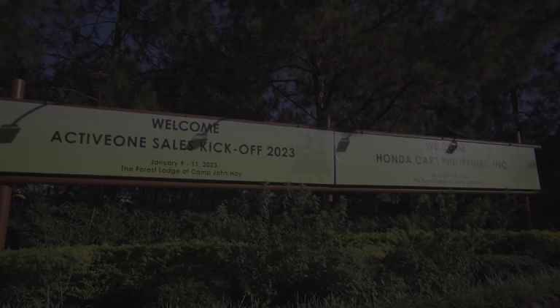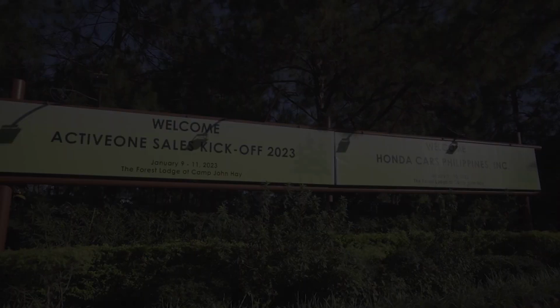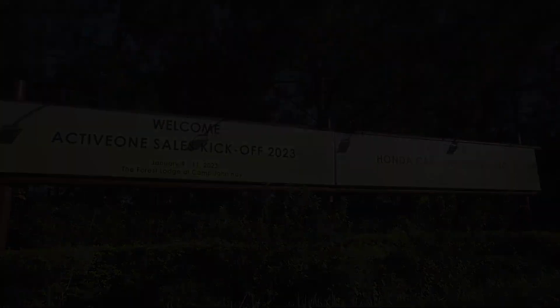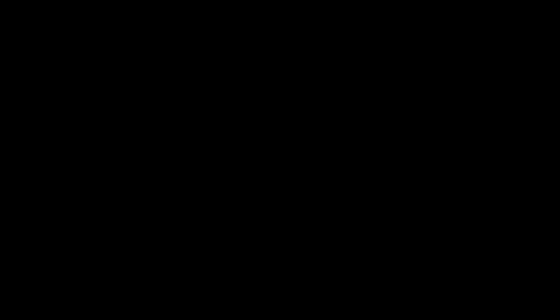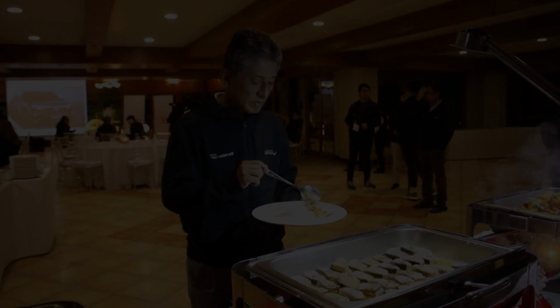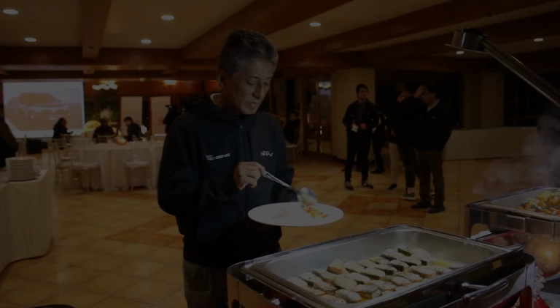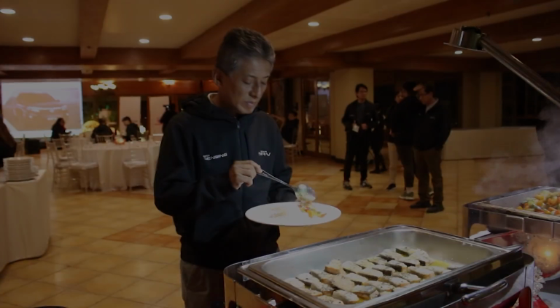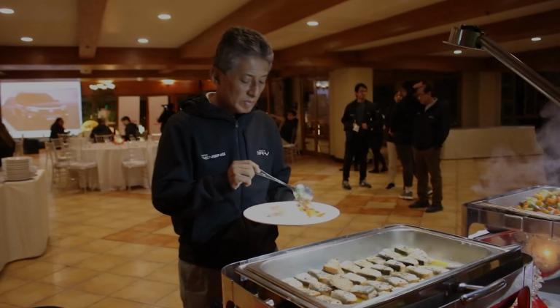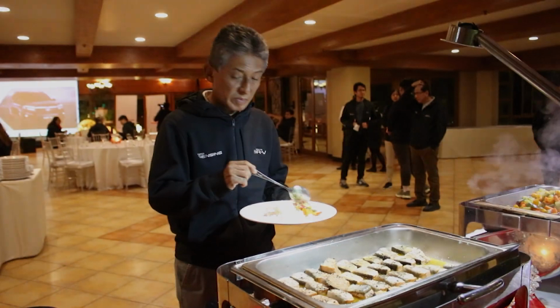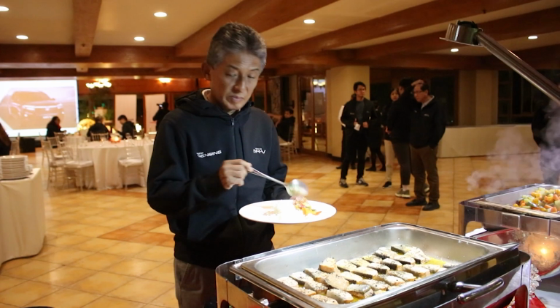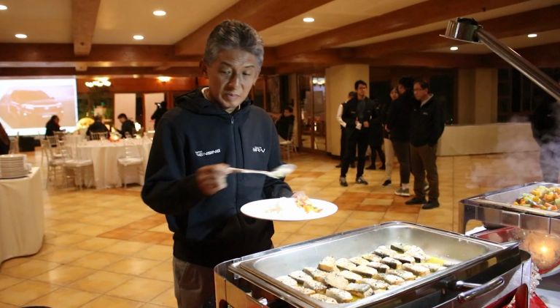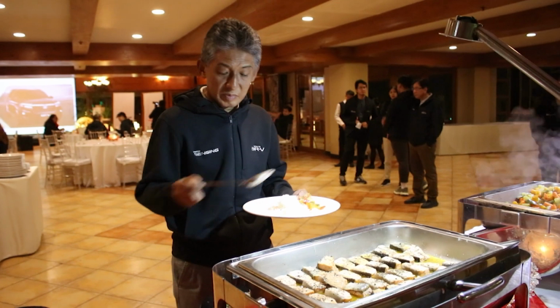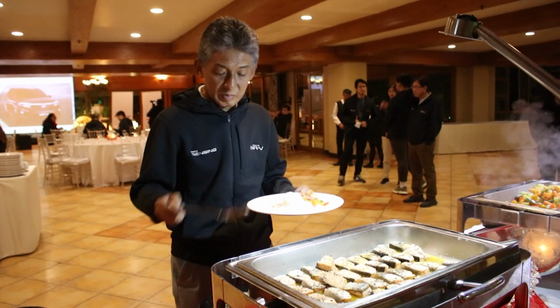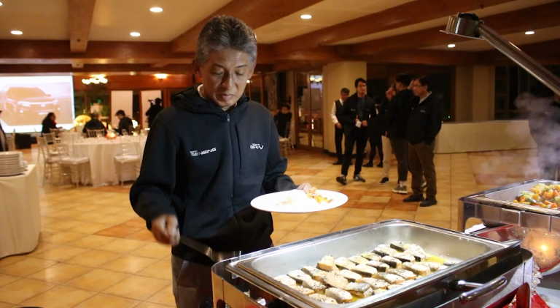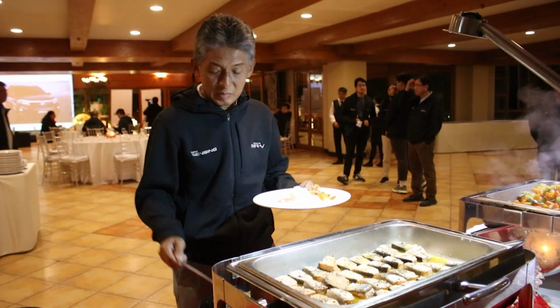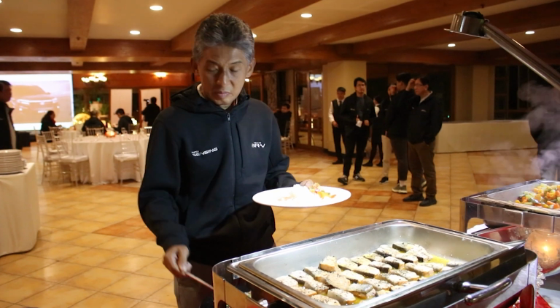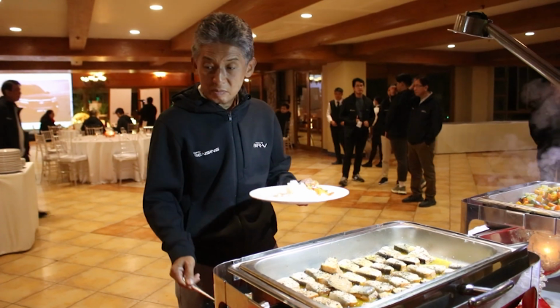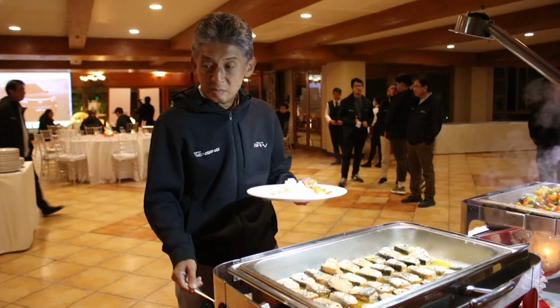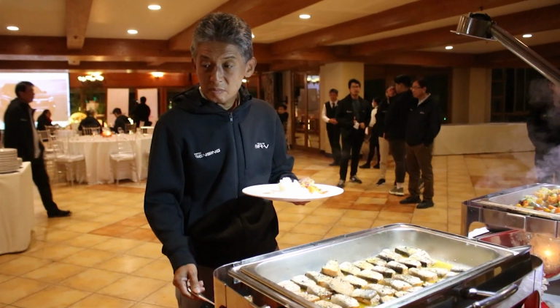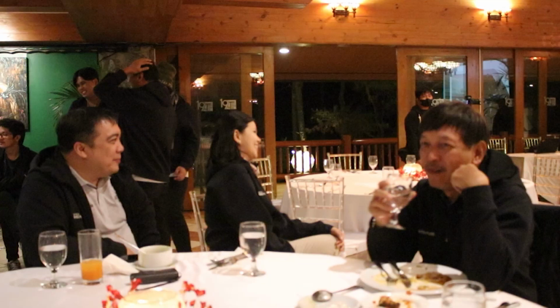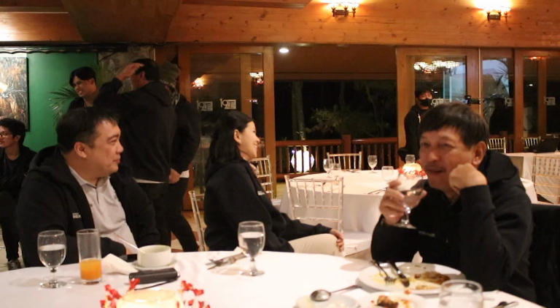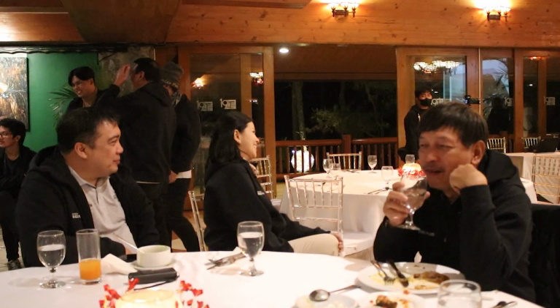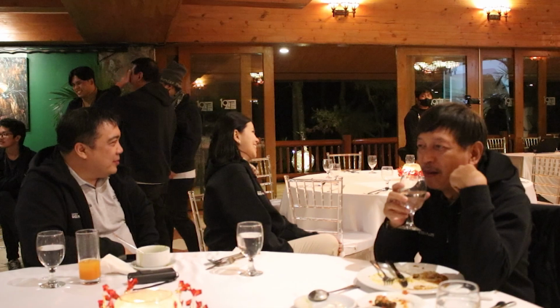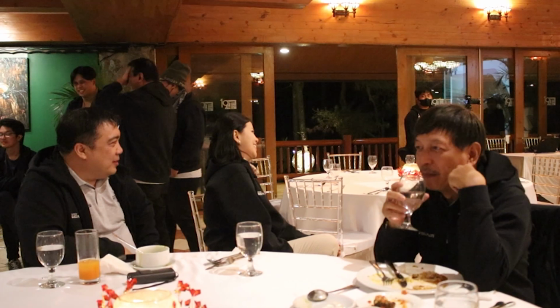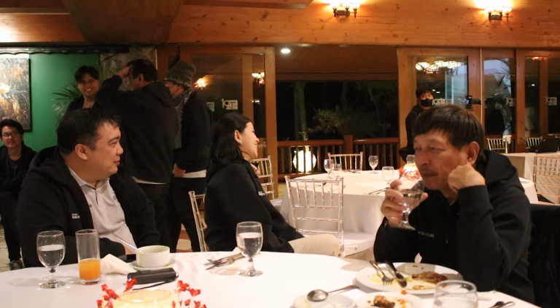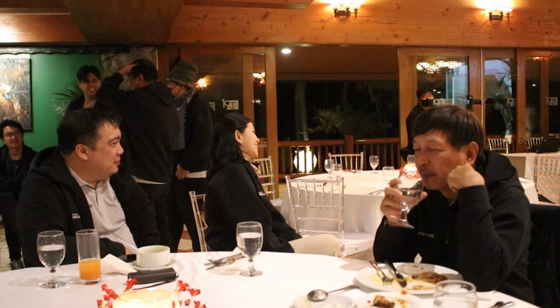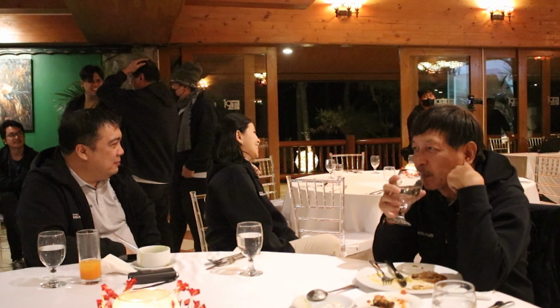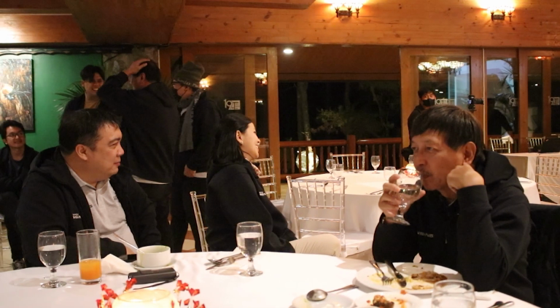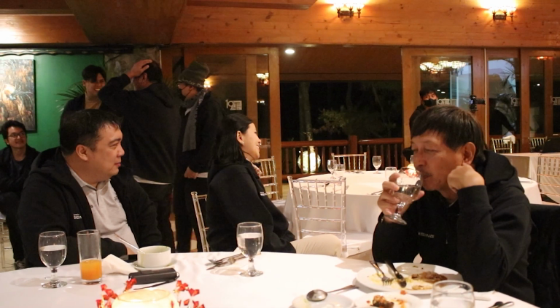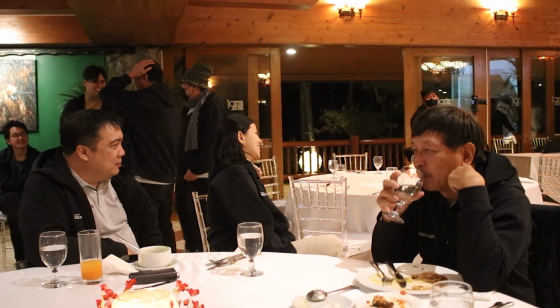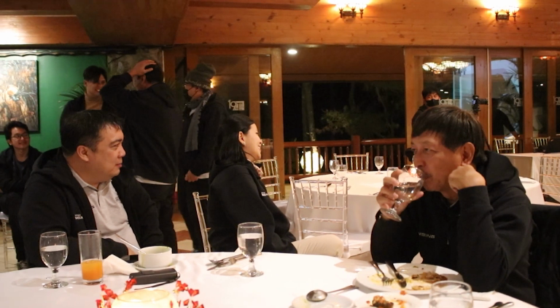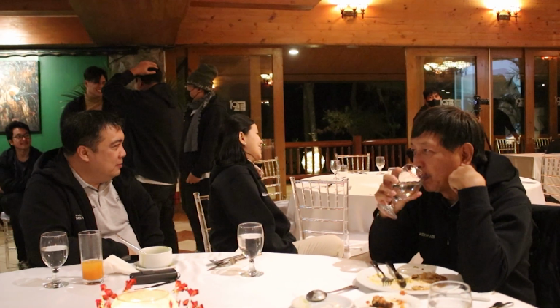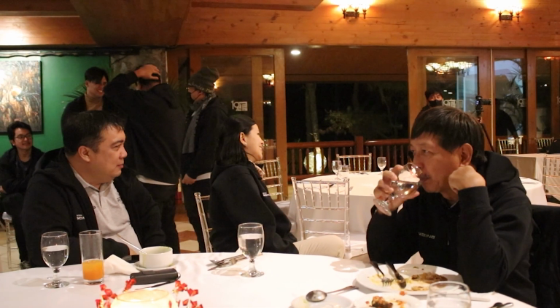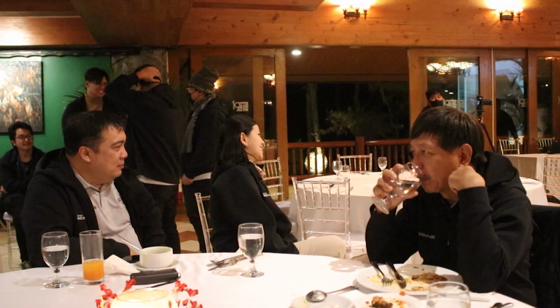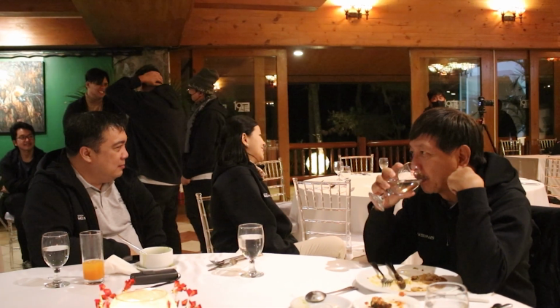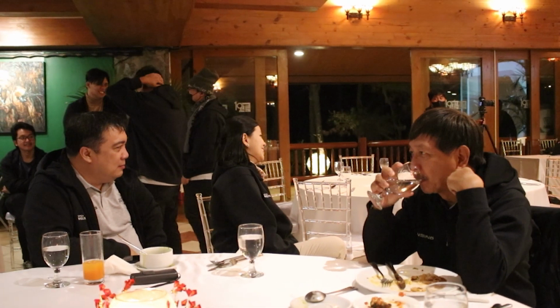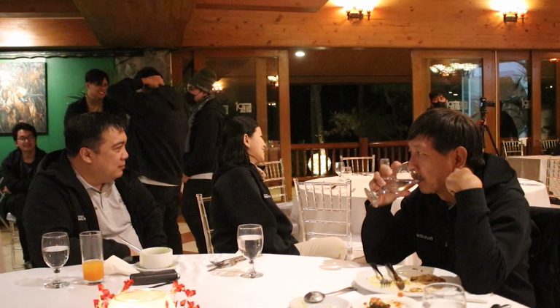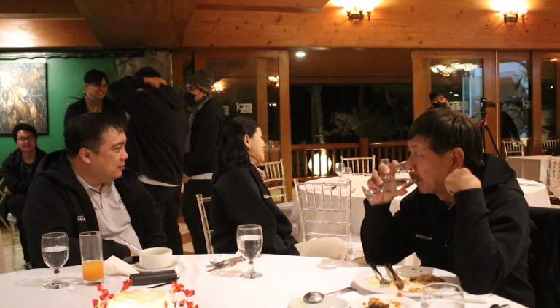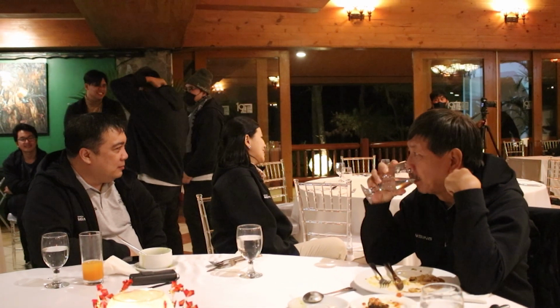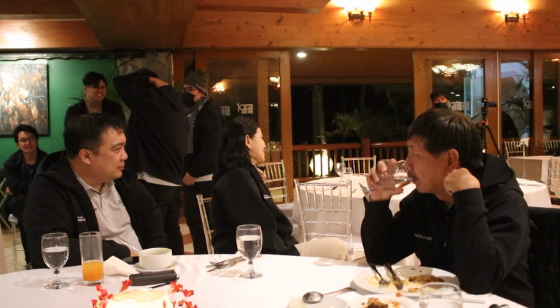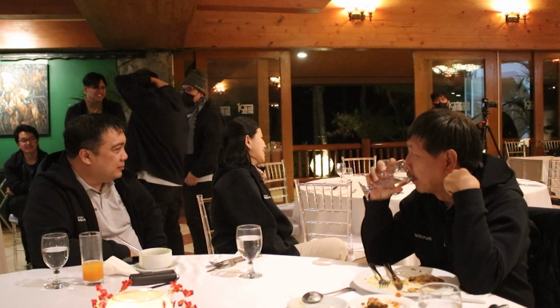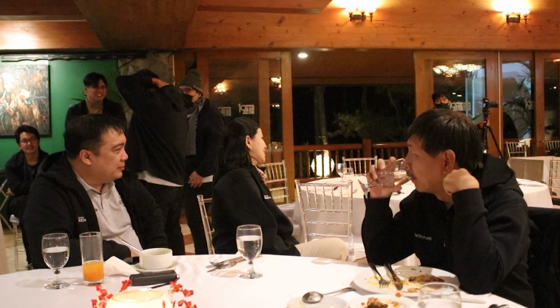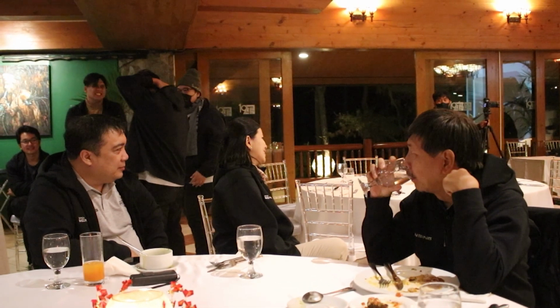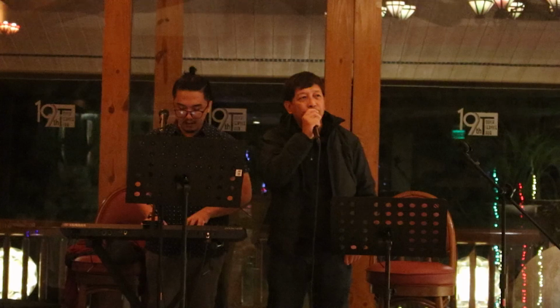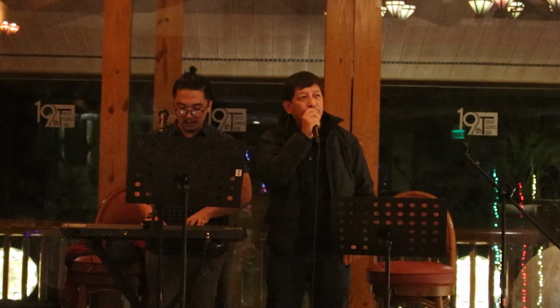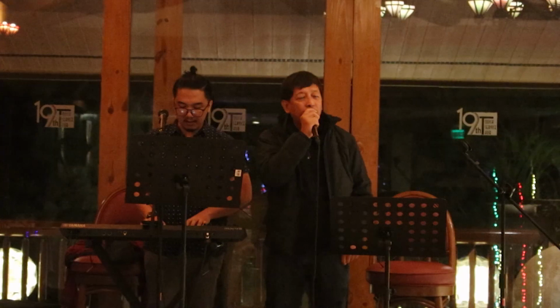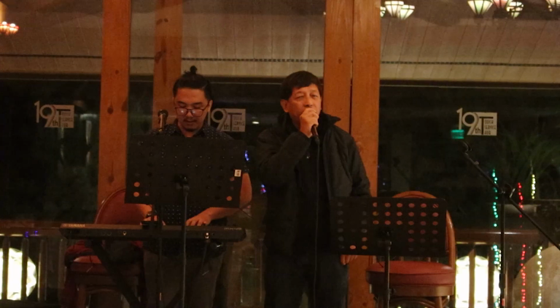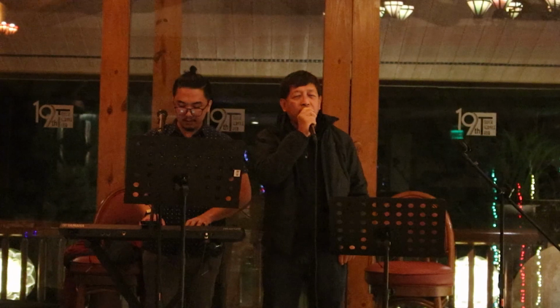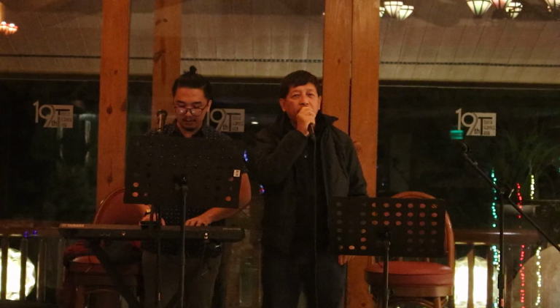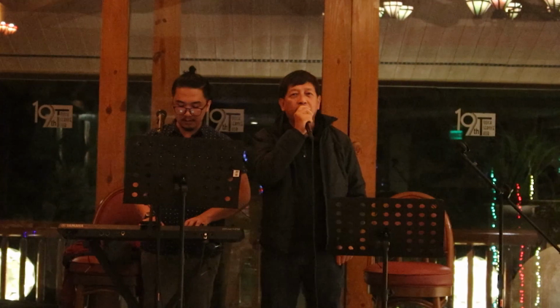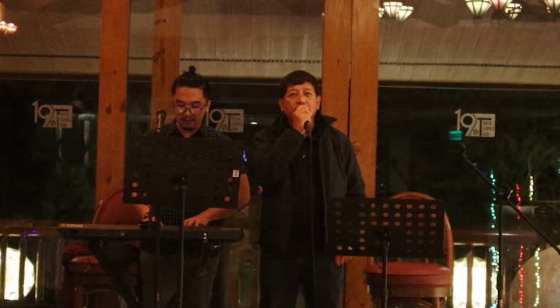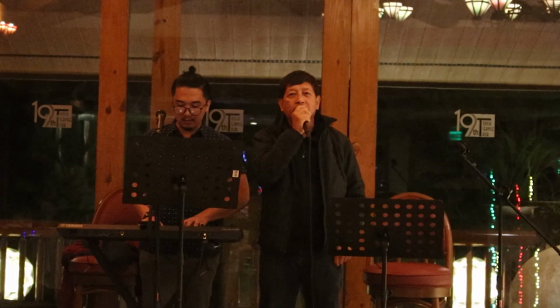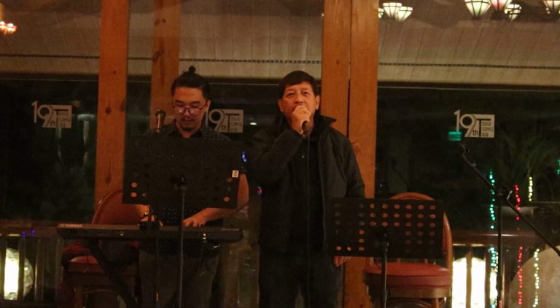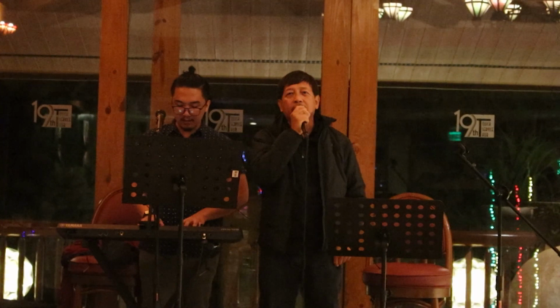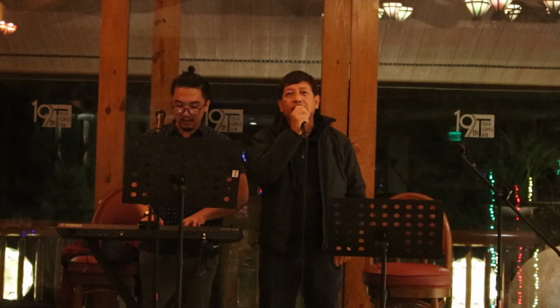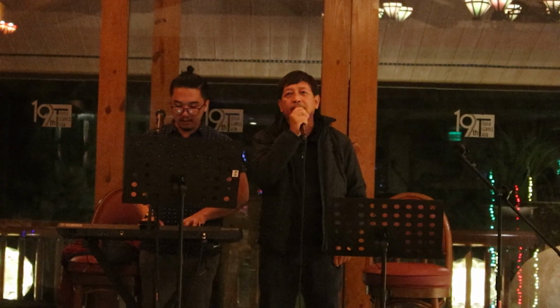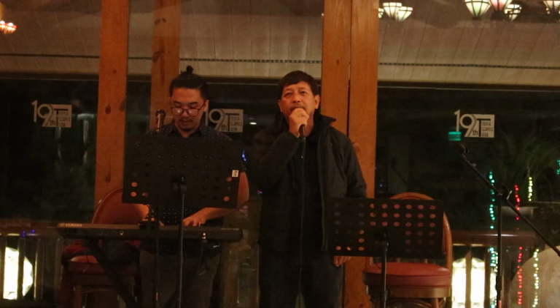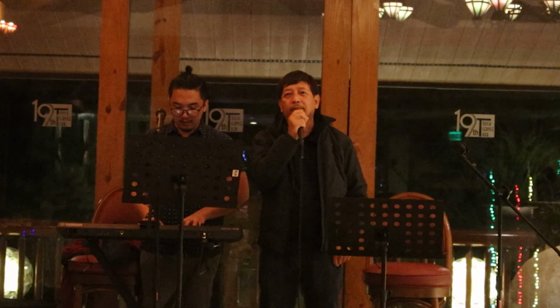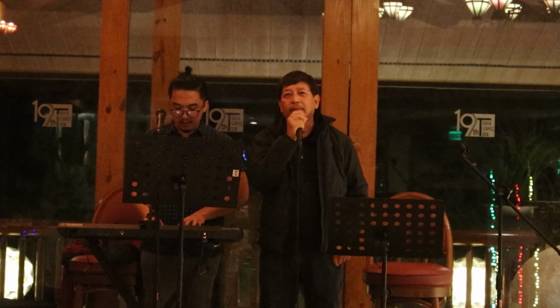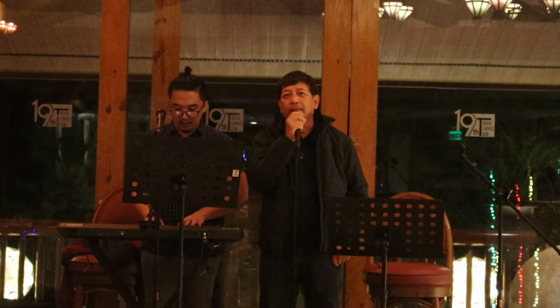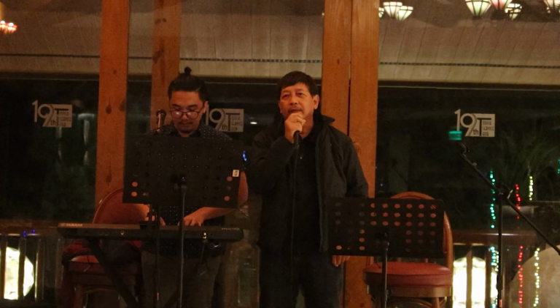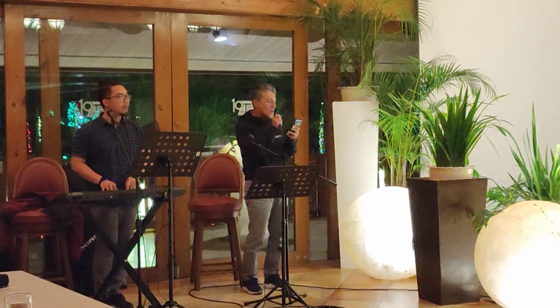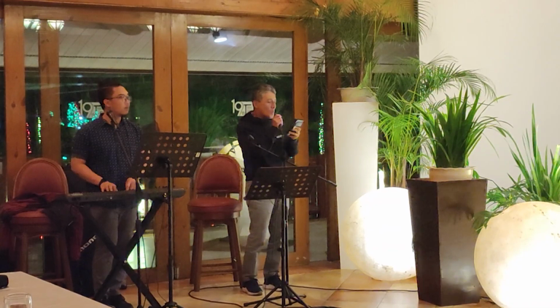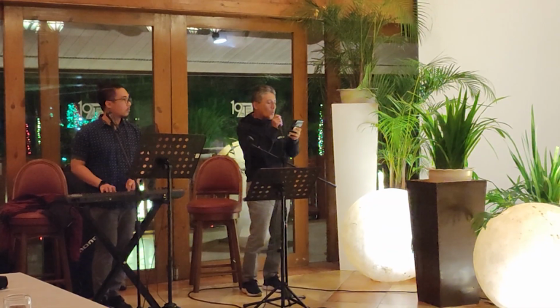The long drive was followed by dinner and a fun fellowship night with the media and Honda Cars Philippines team.